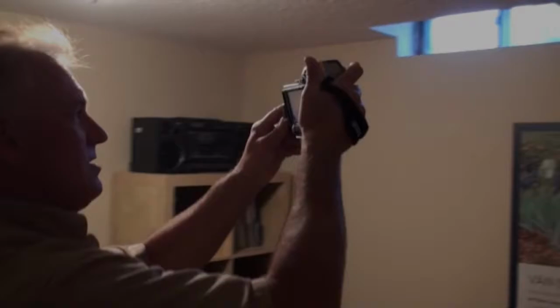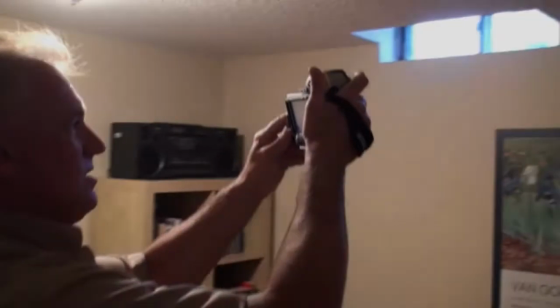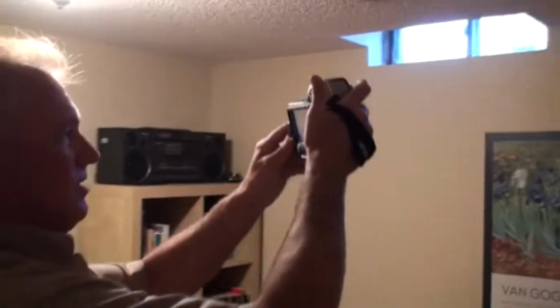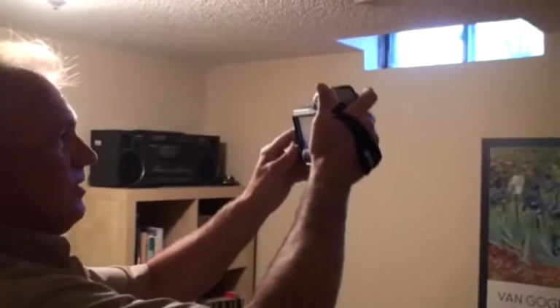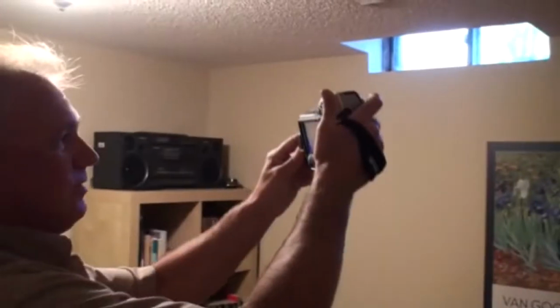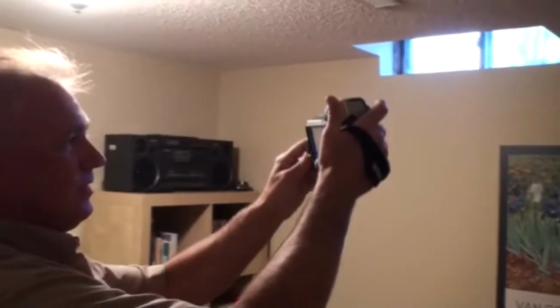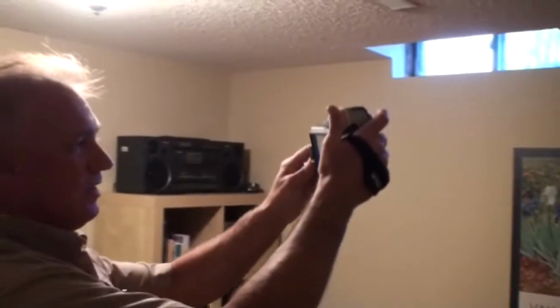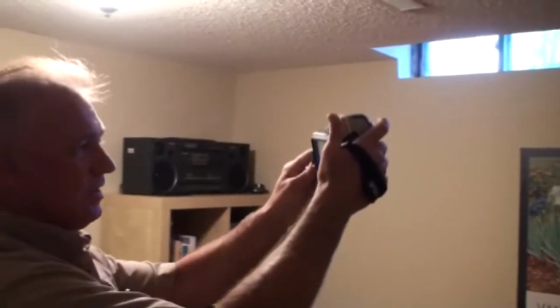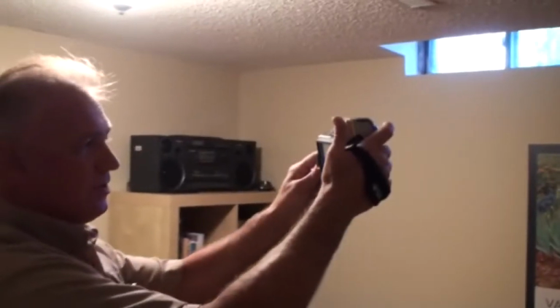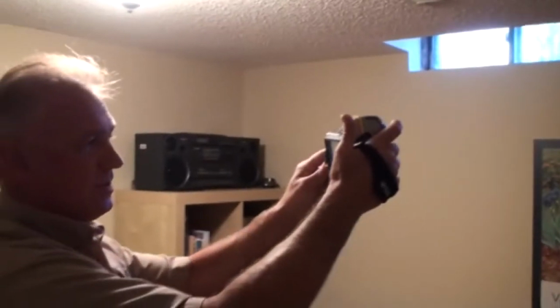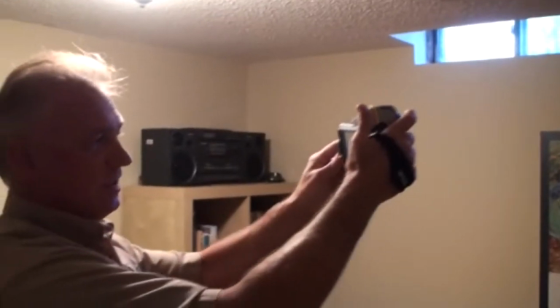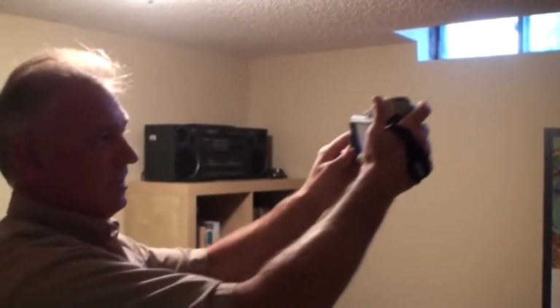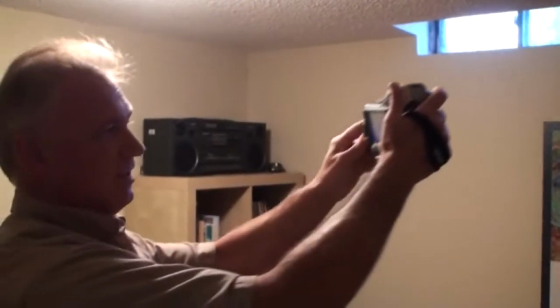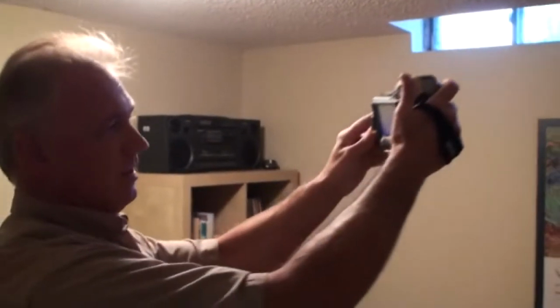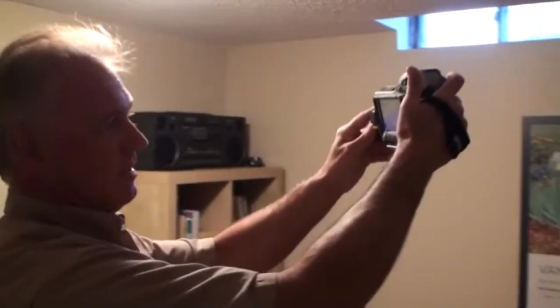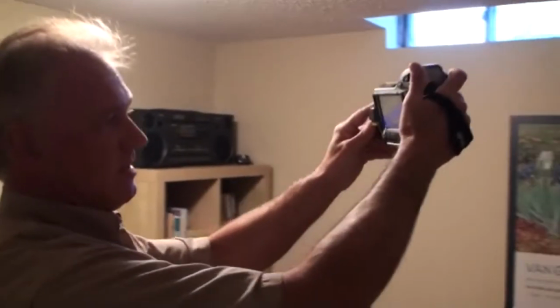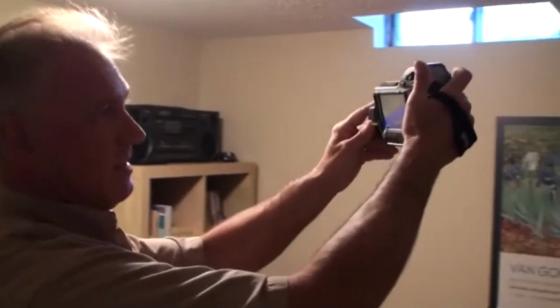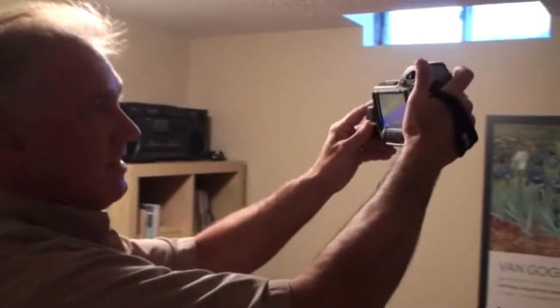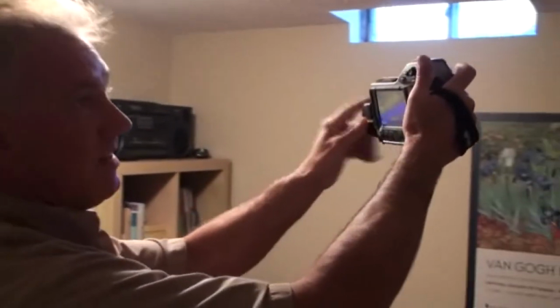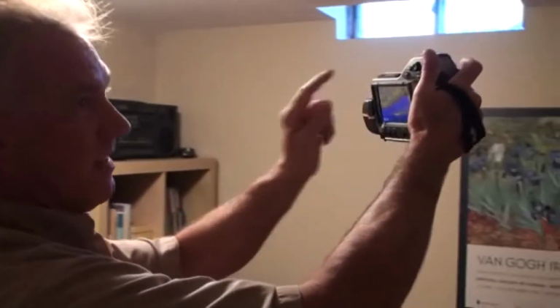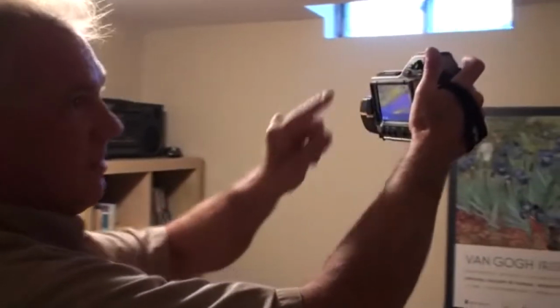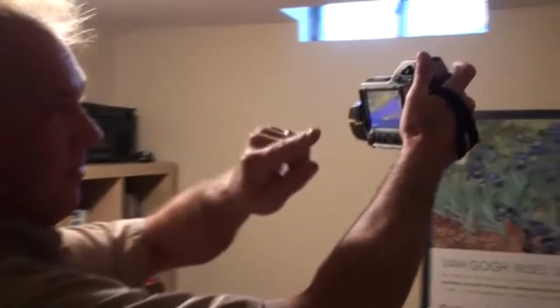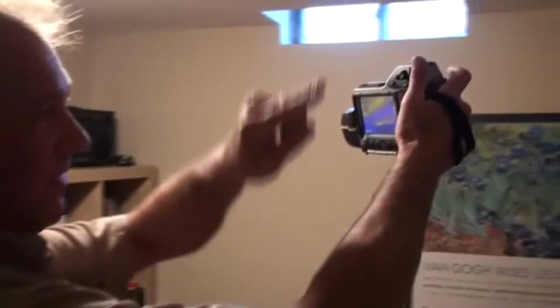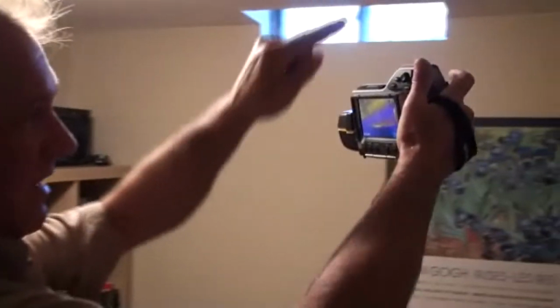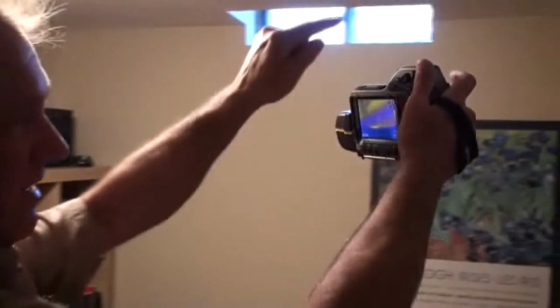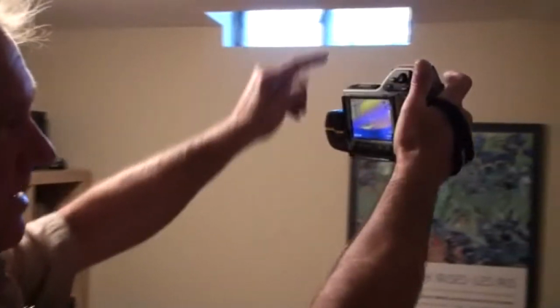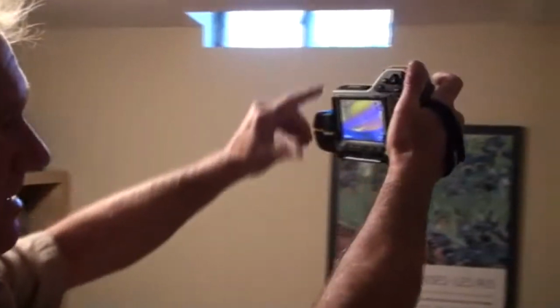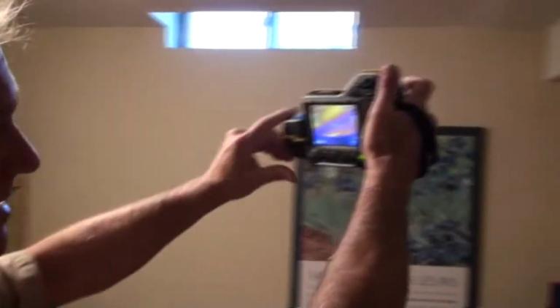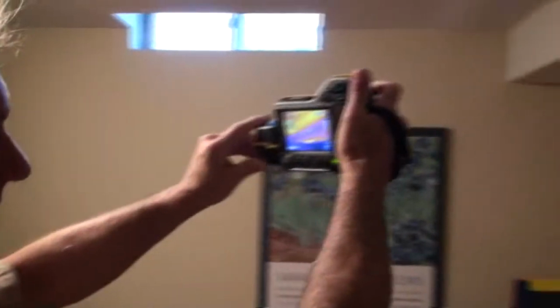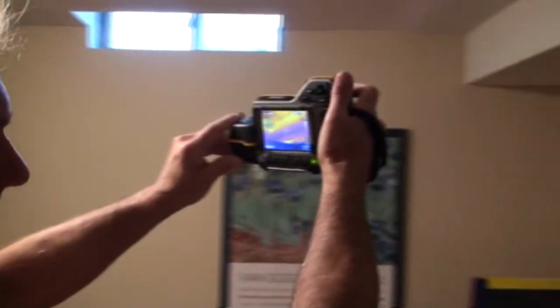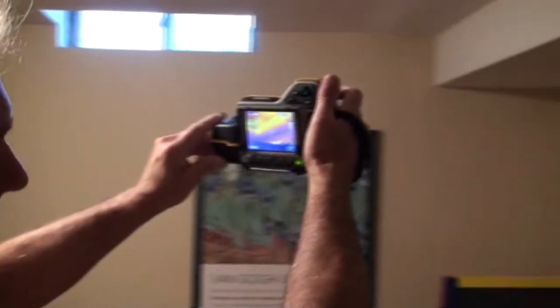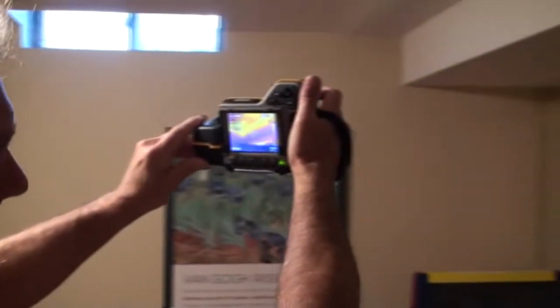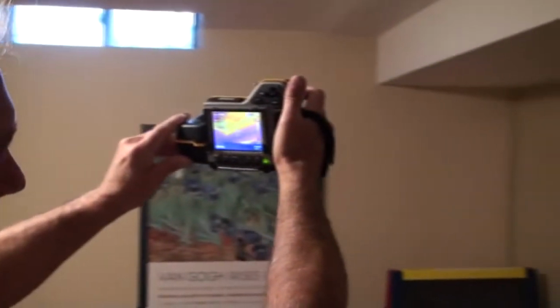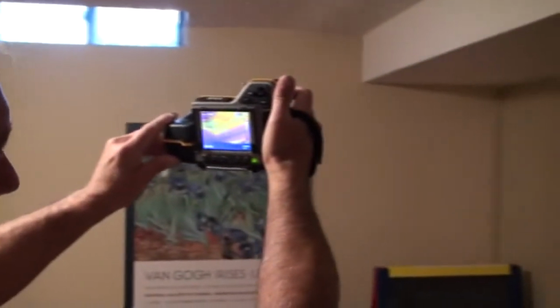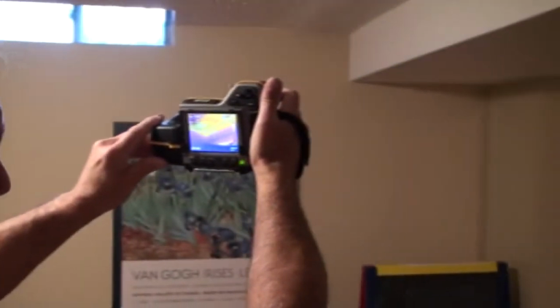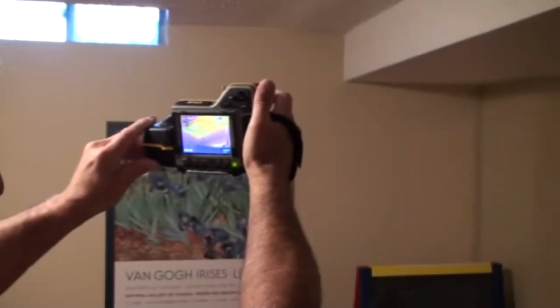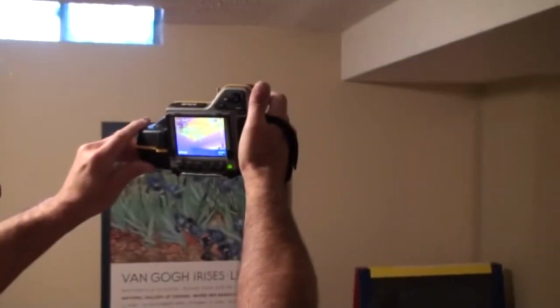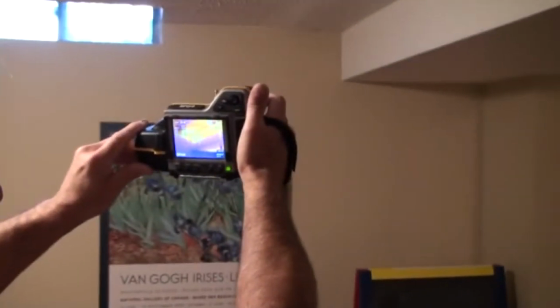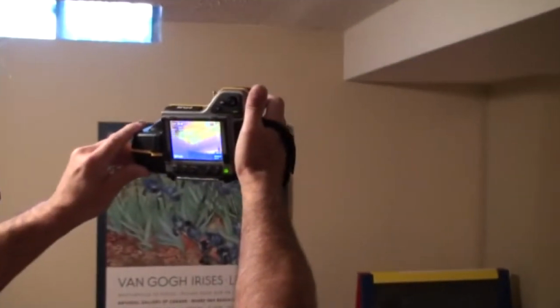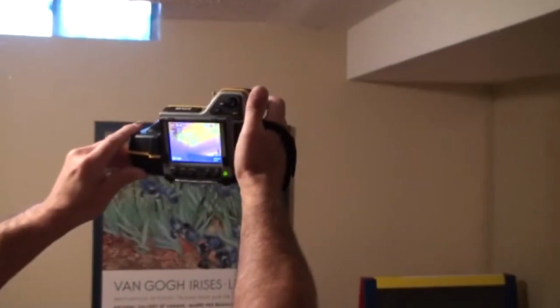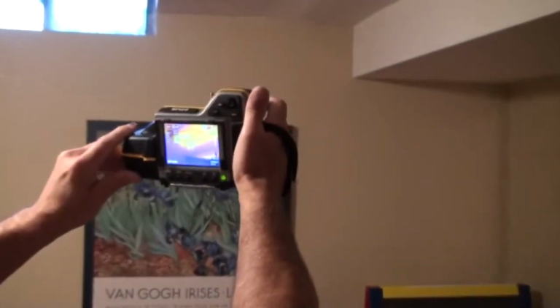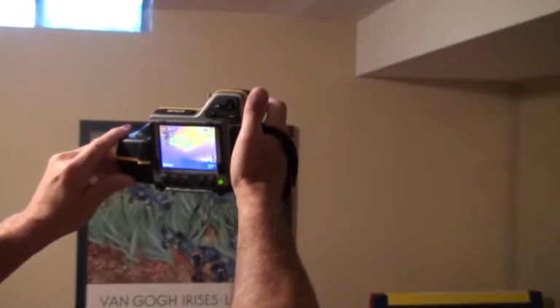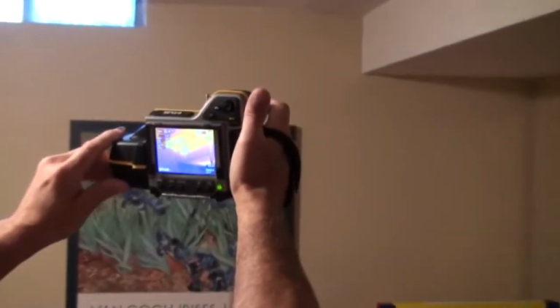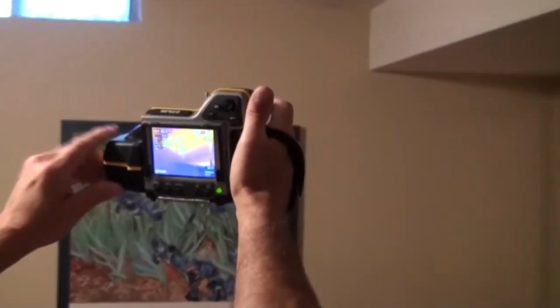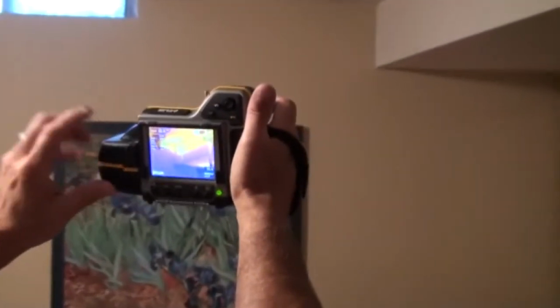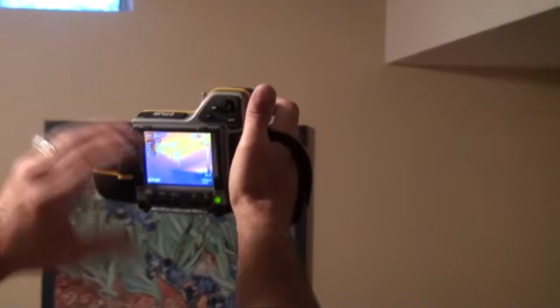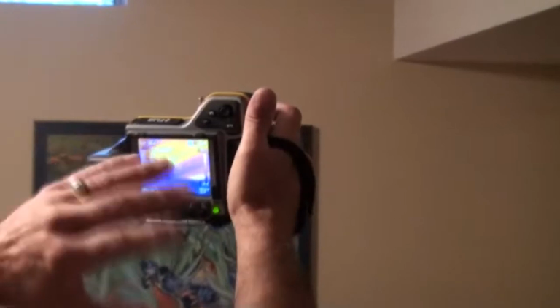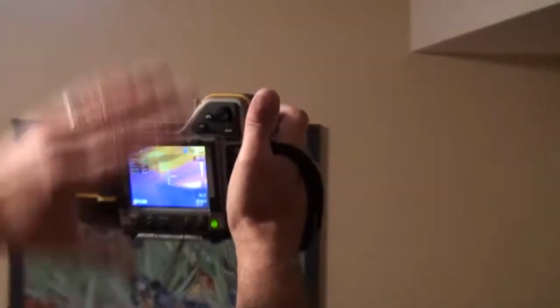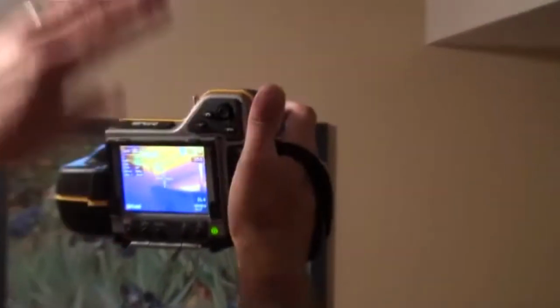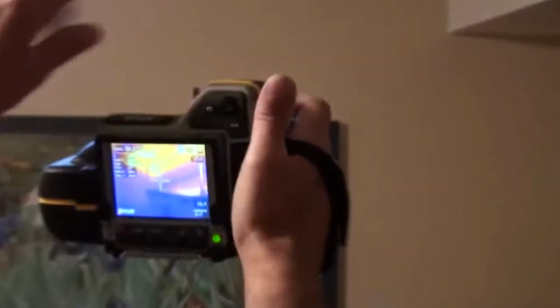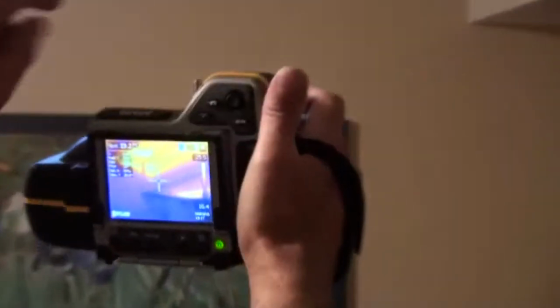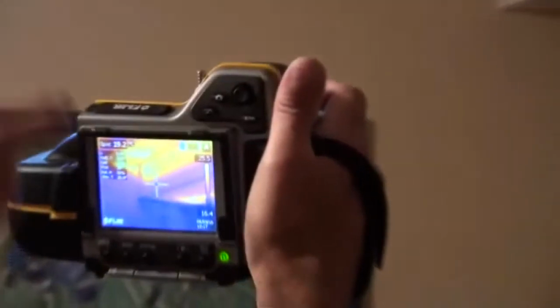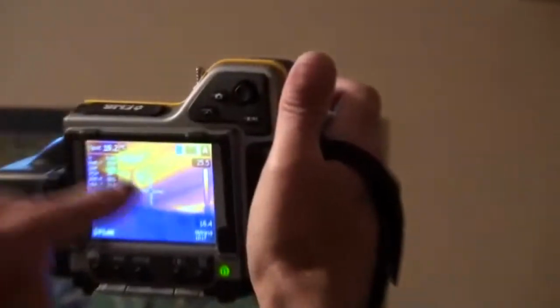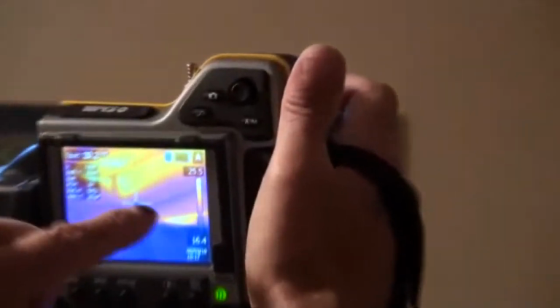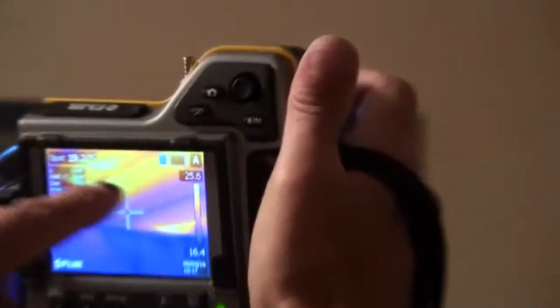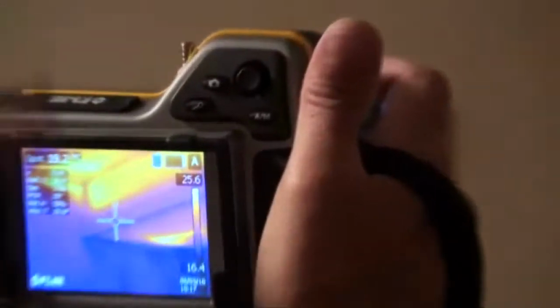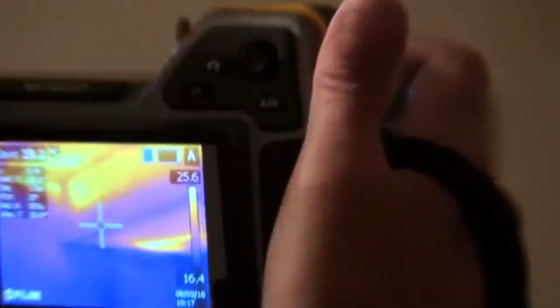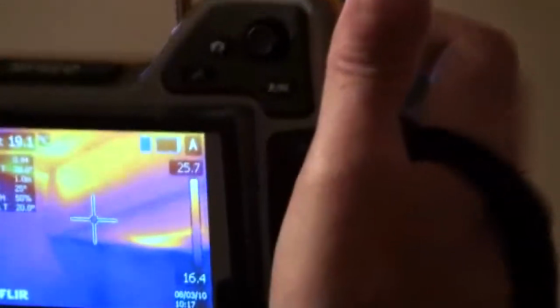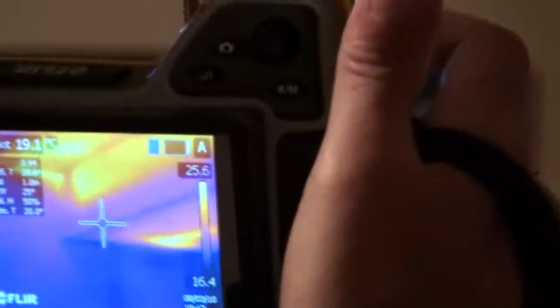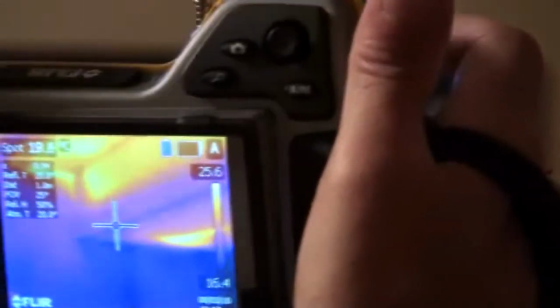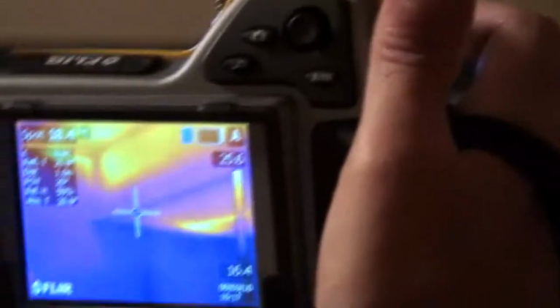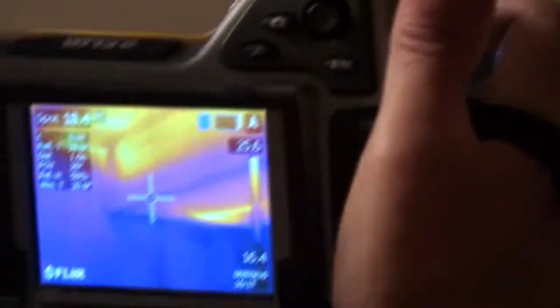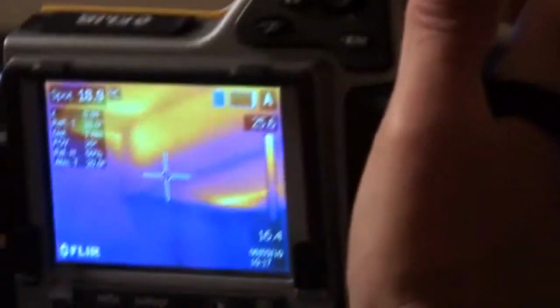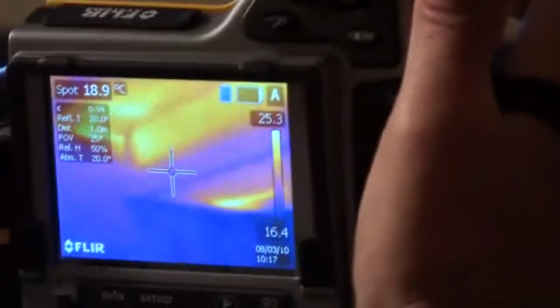Very interesting here — you can see how the drywall is warm. That's your heating ducts.